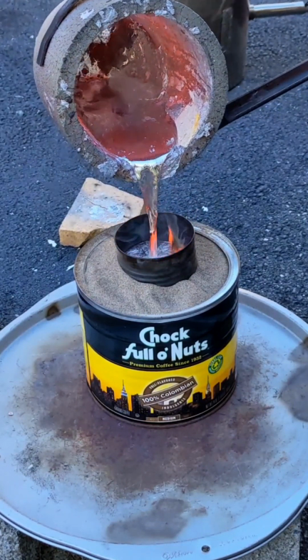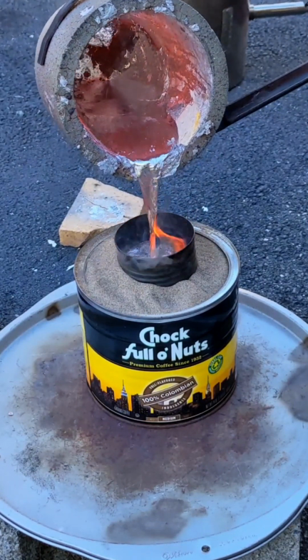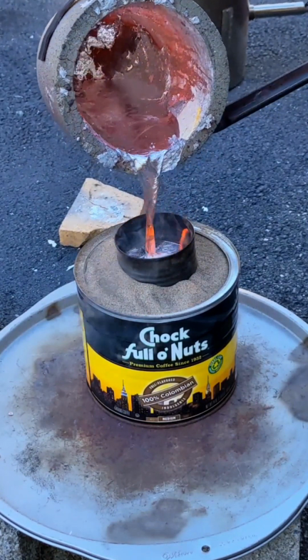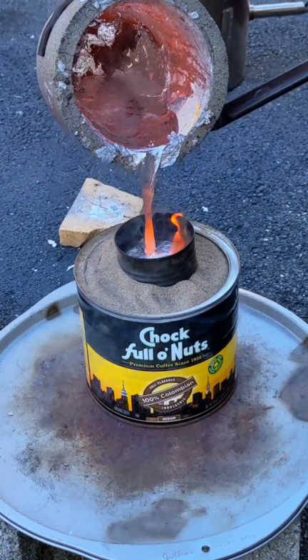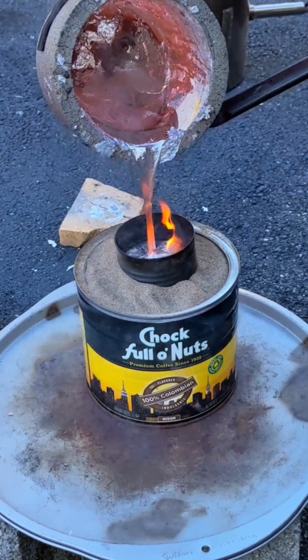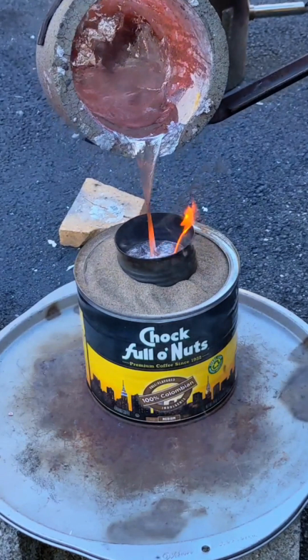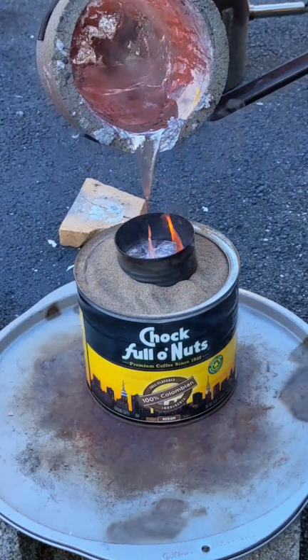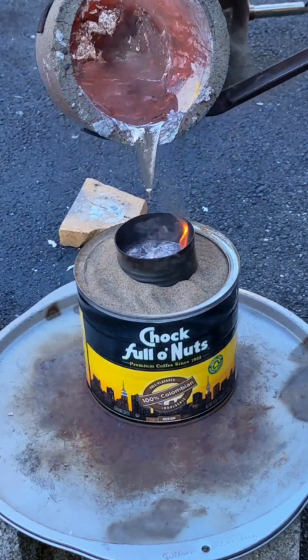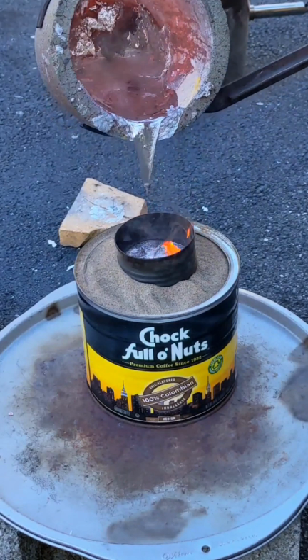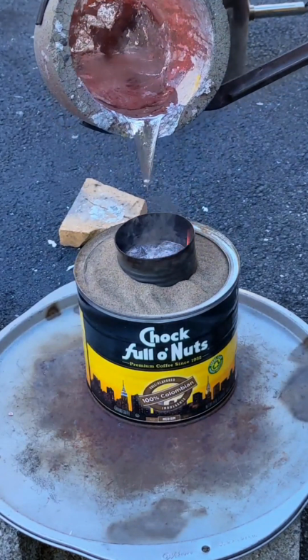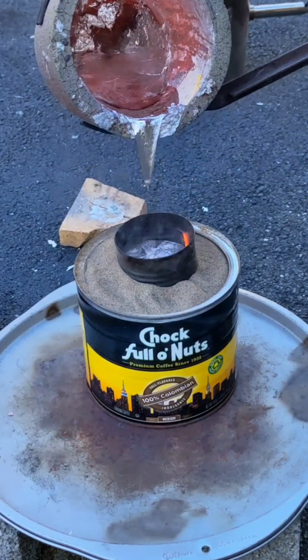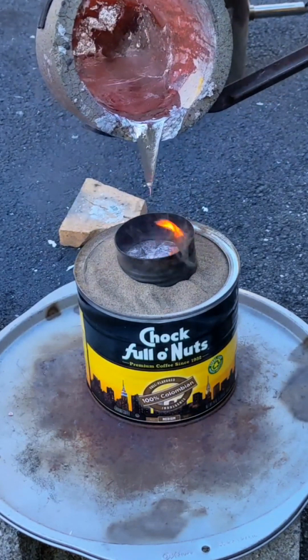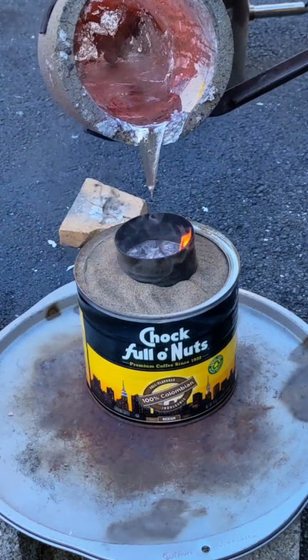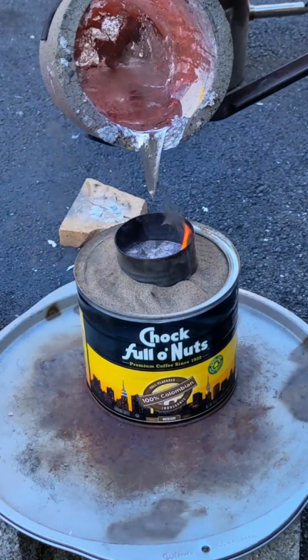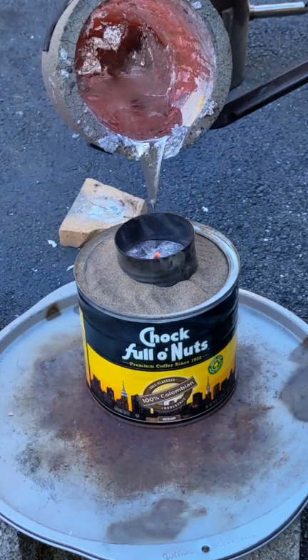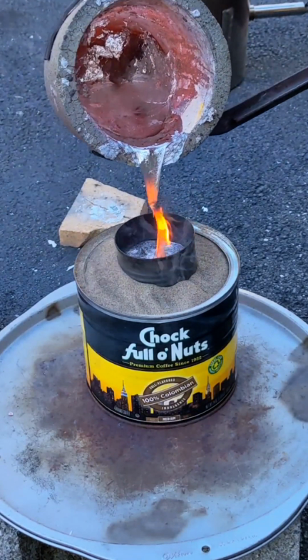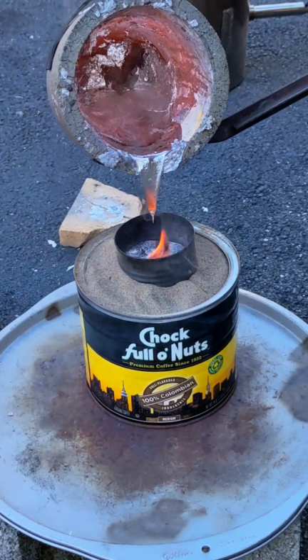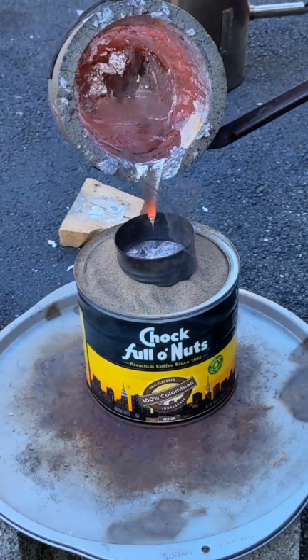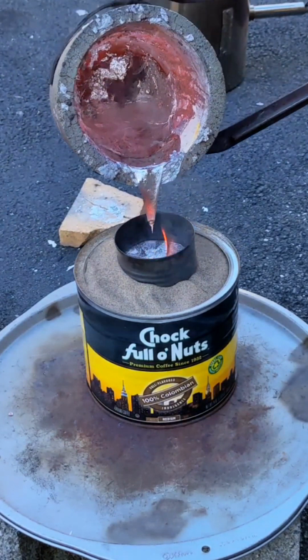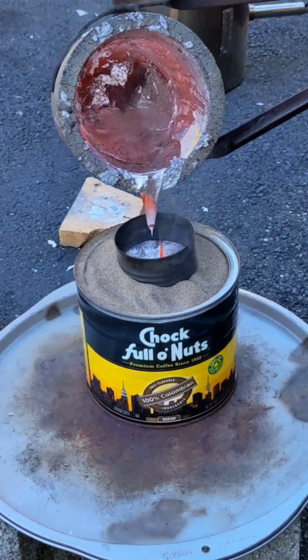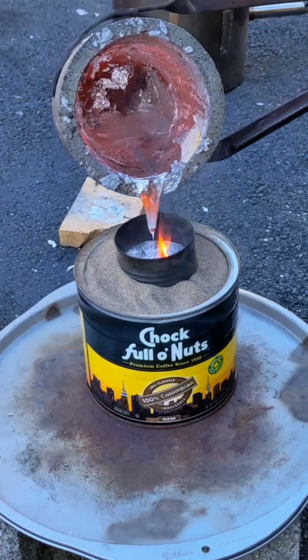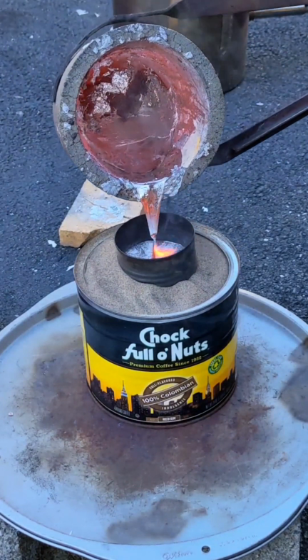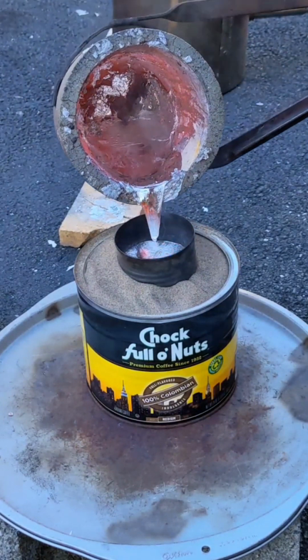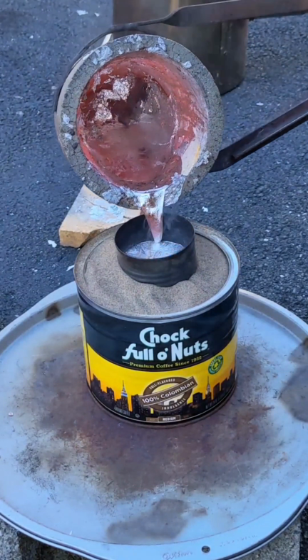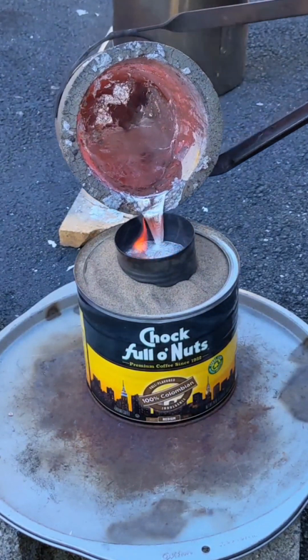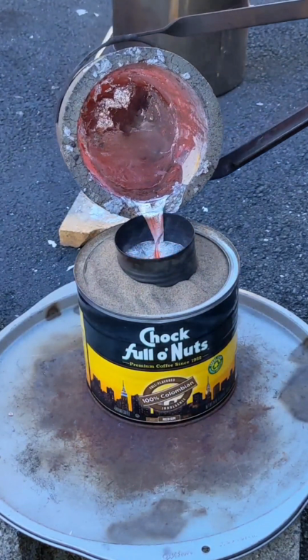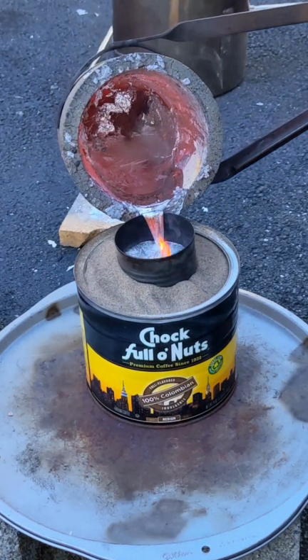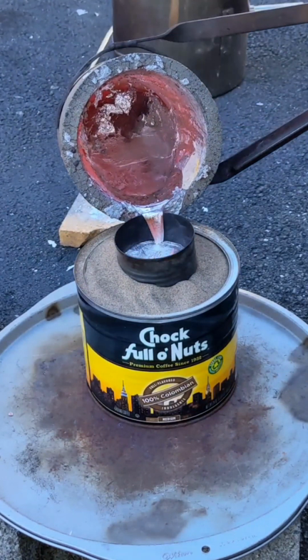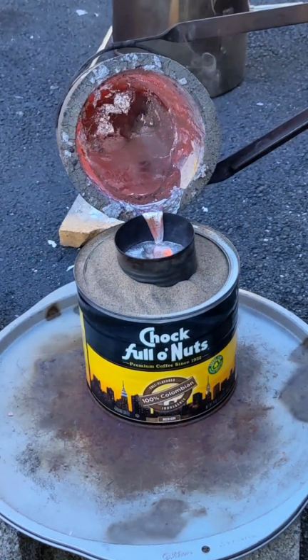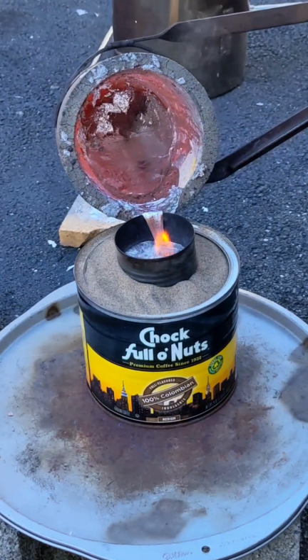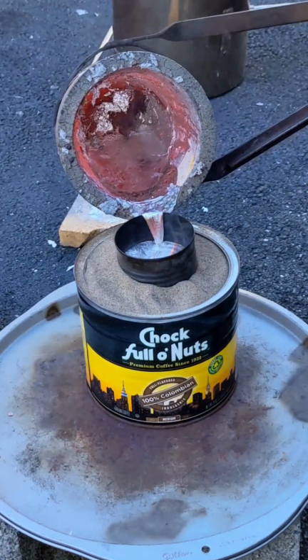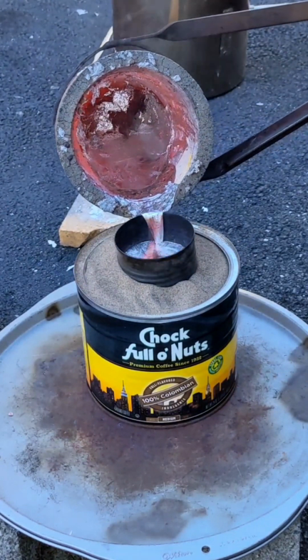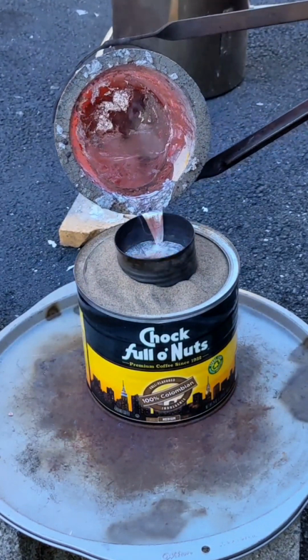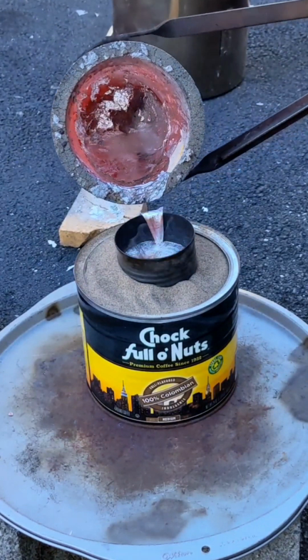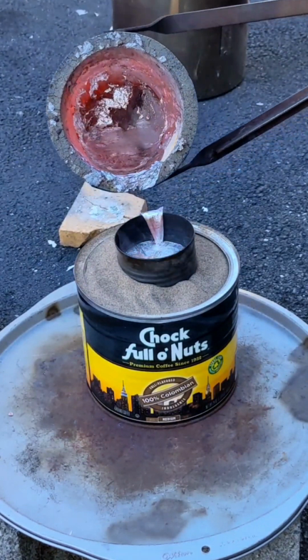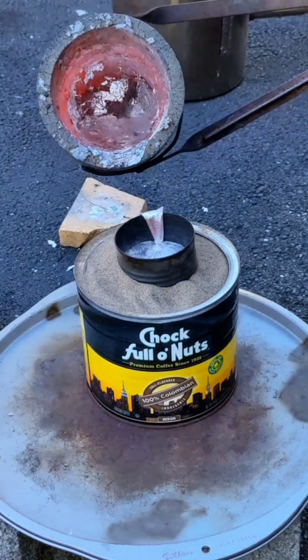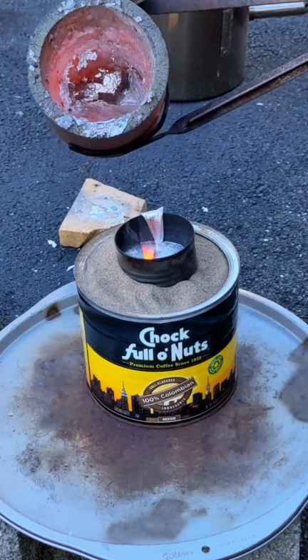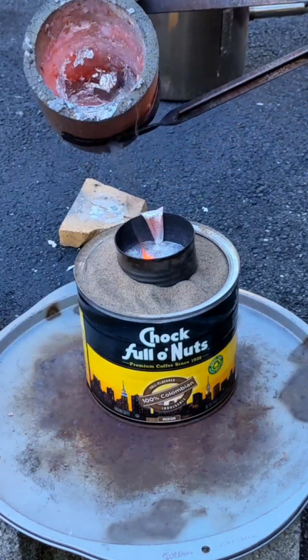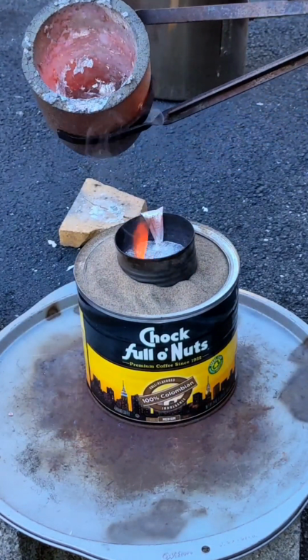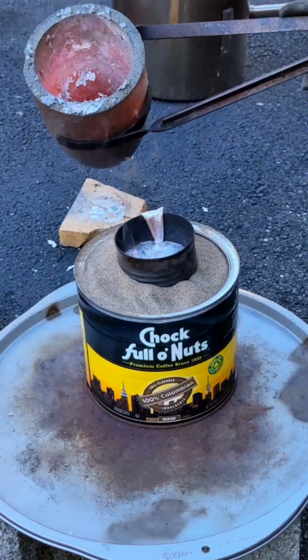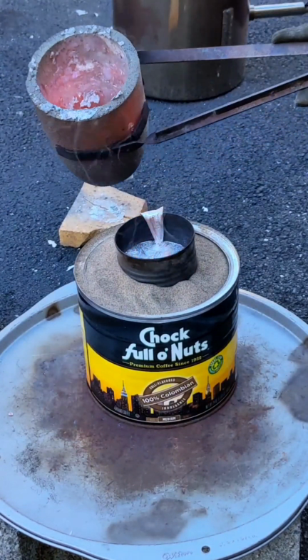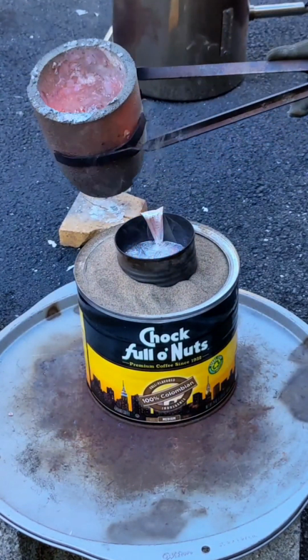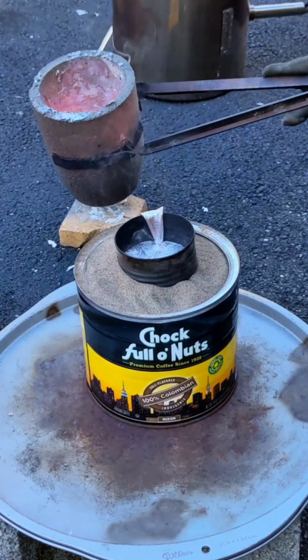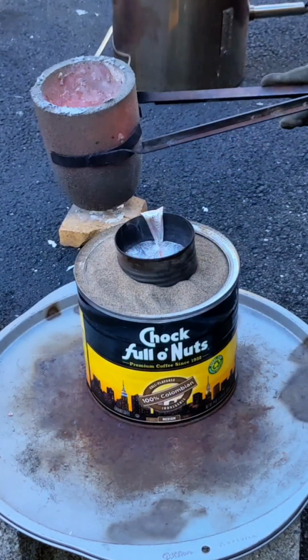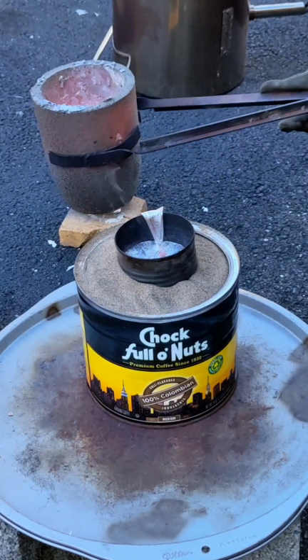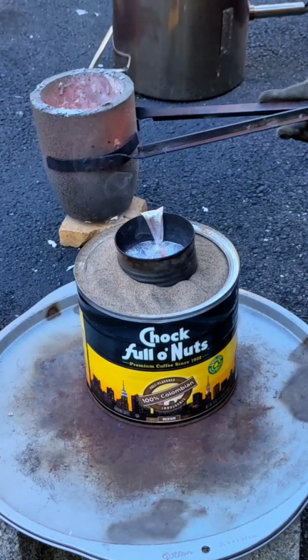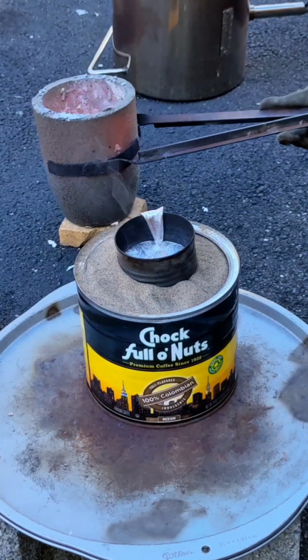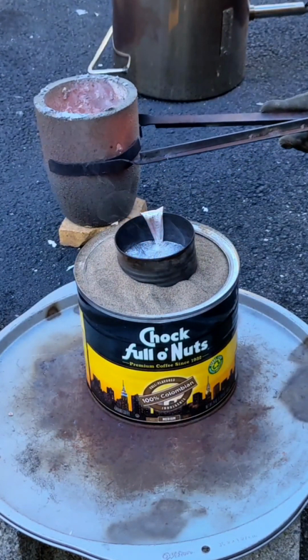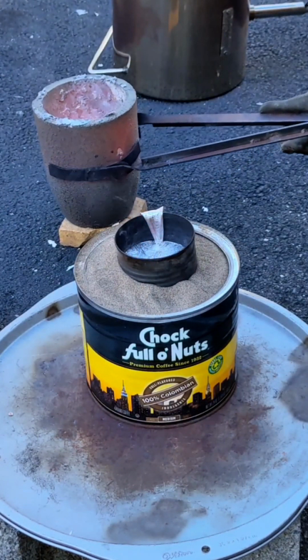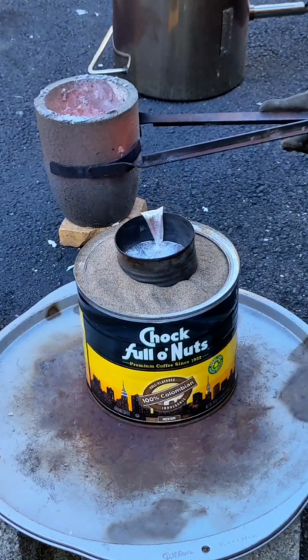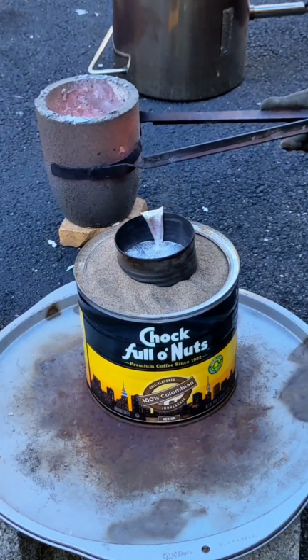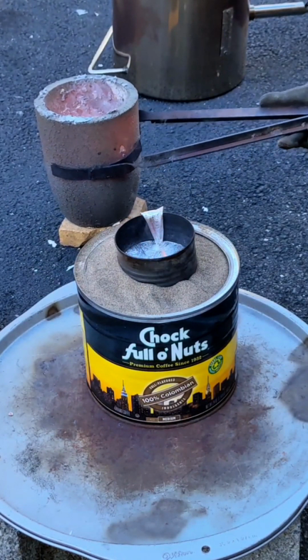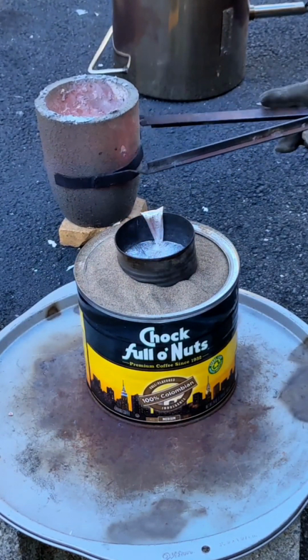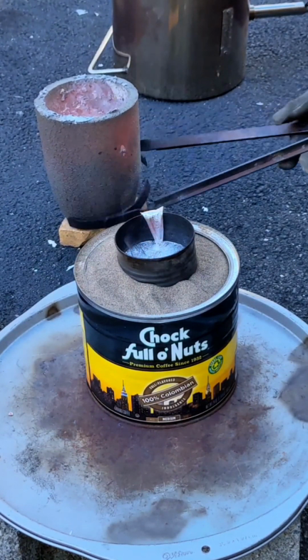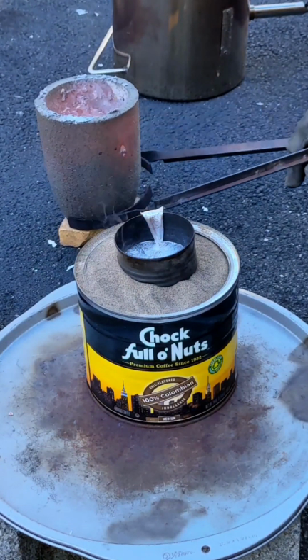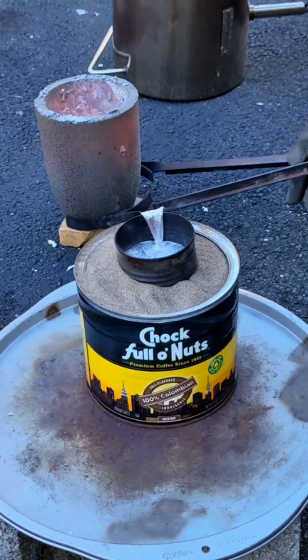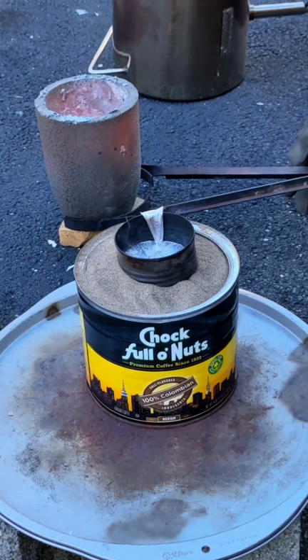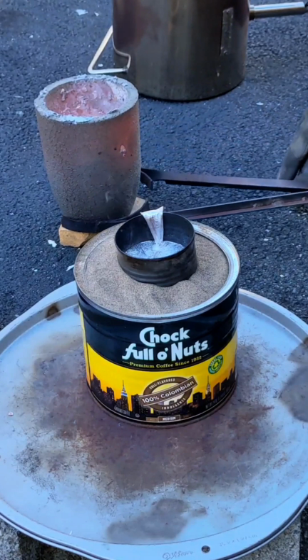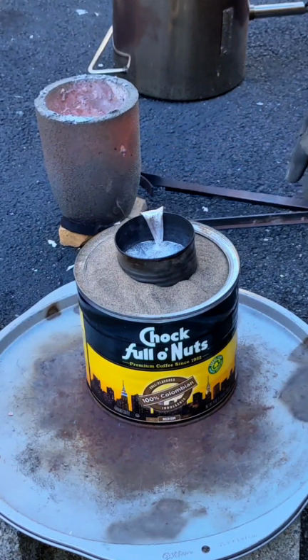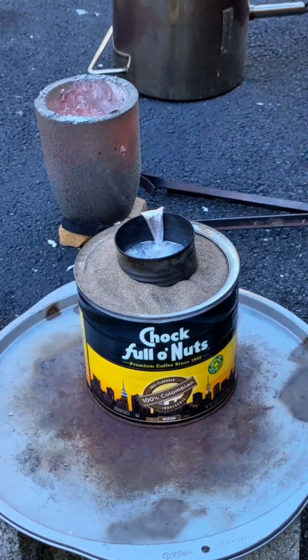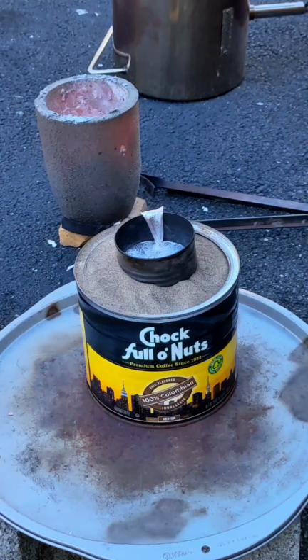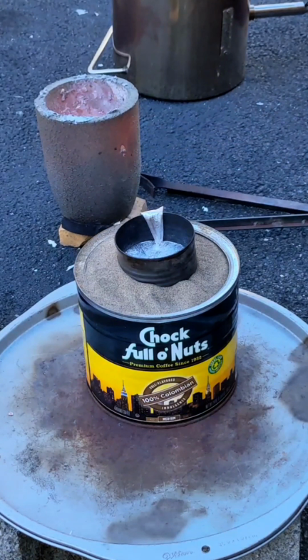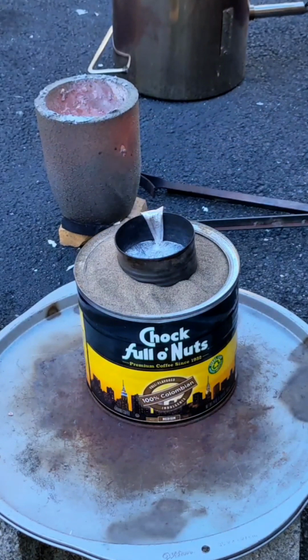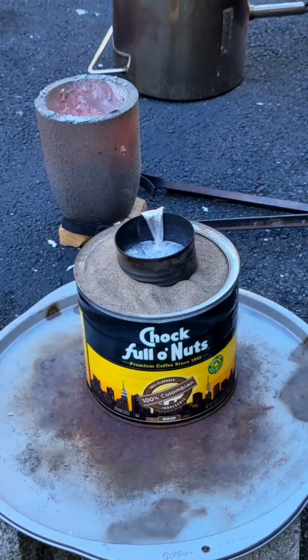During the pouring process, do not hesitate on the pour. Make sure you continually pour until the molten metal stops flowing down.